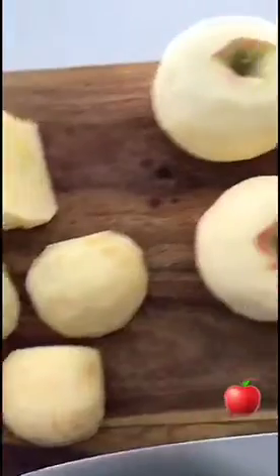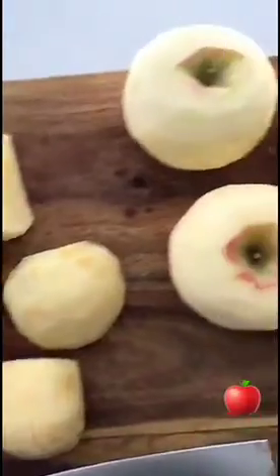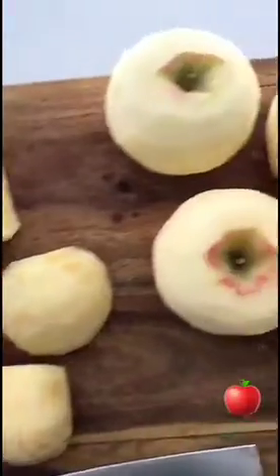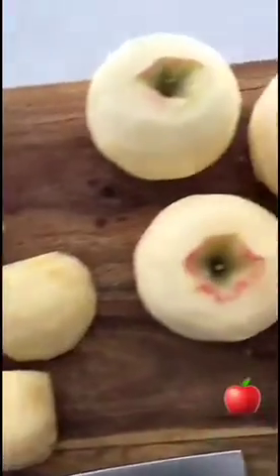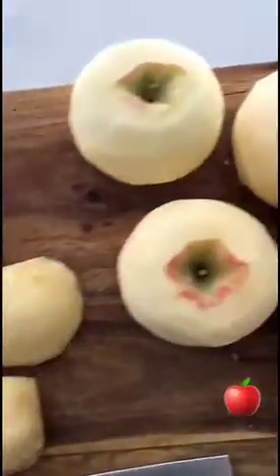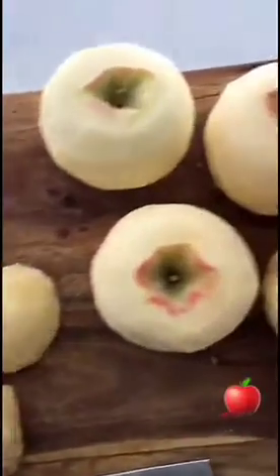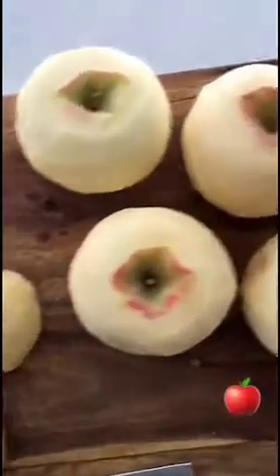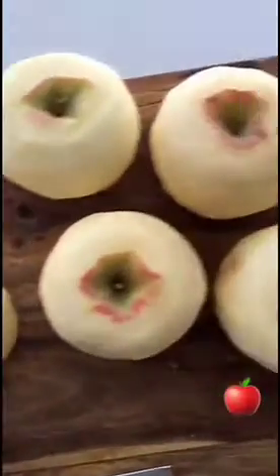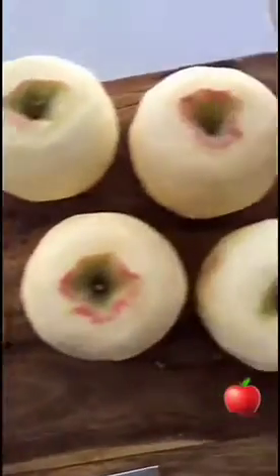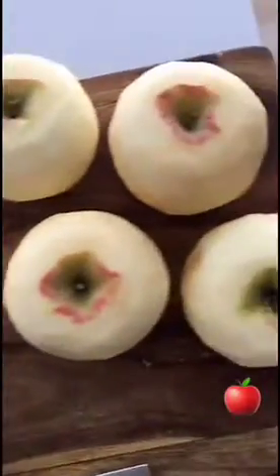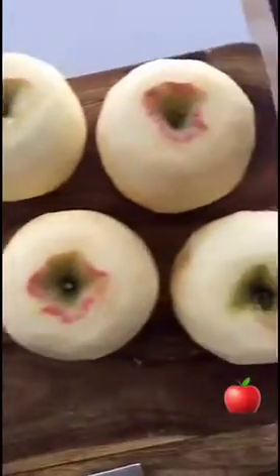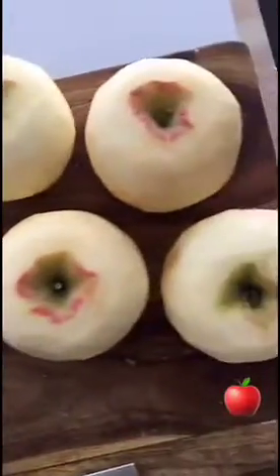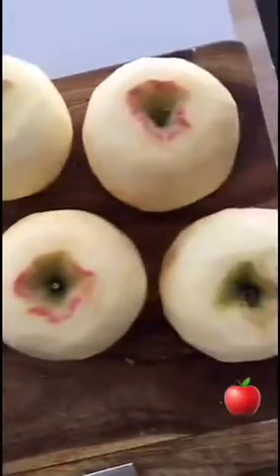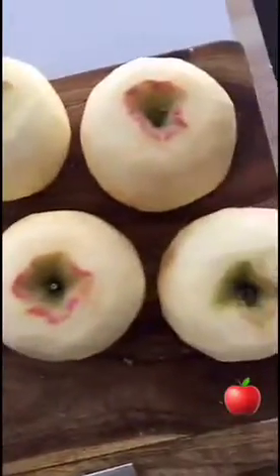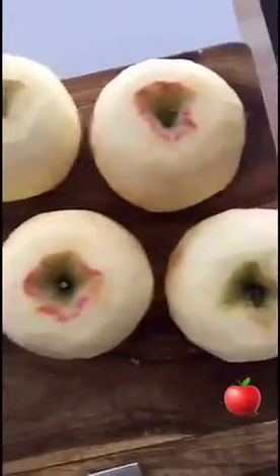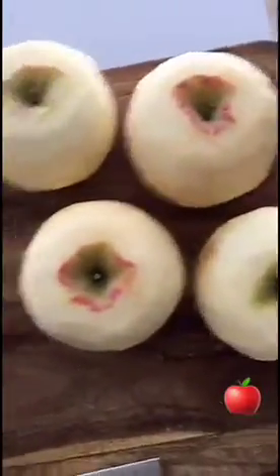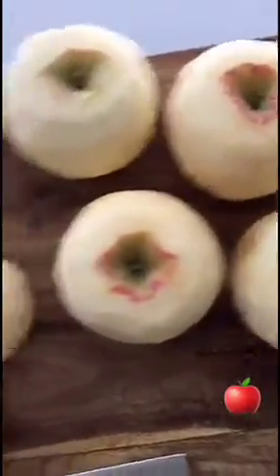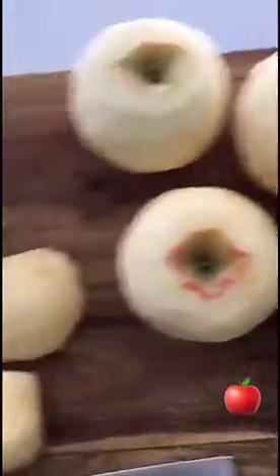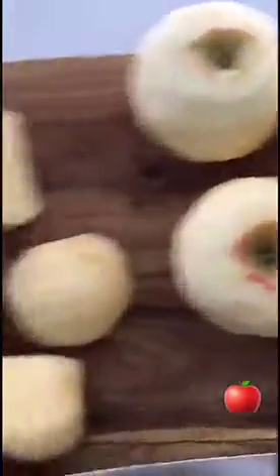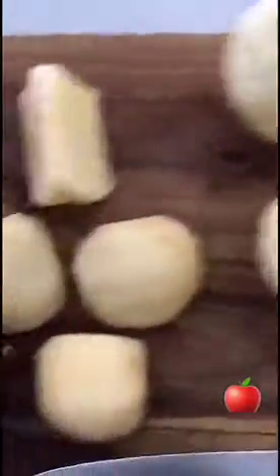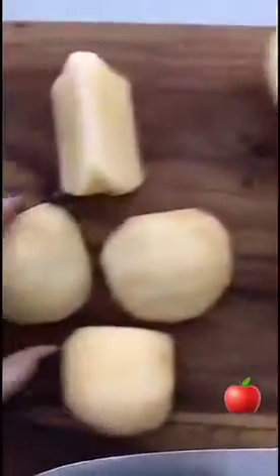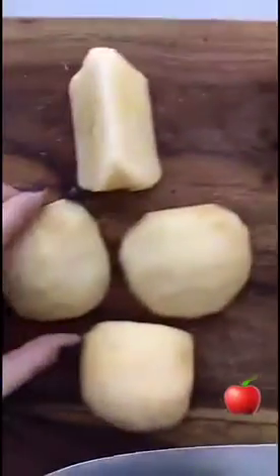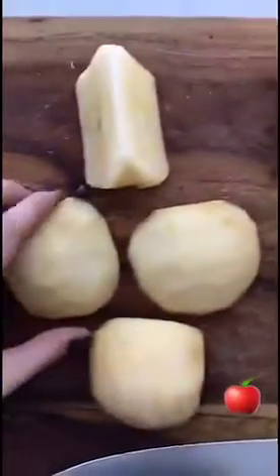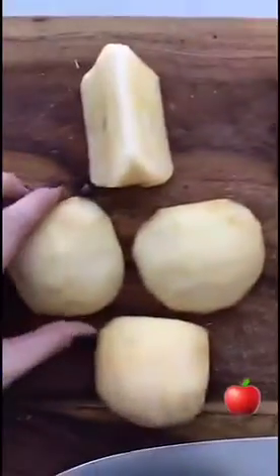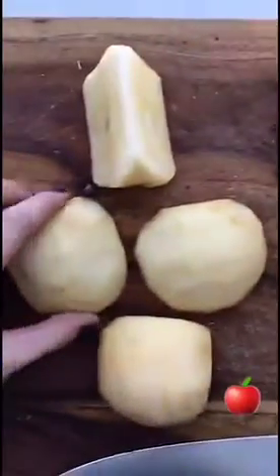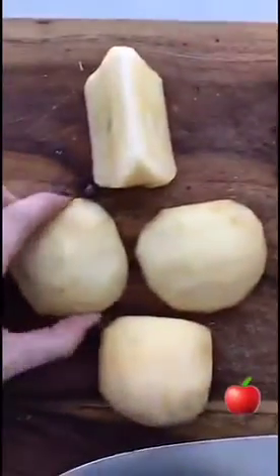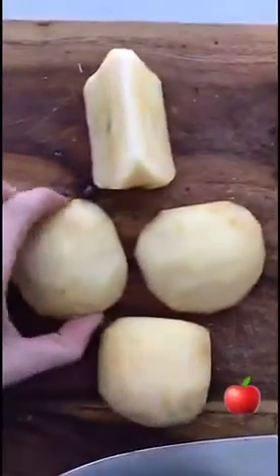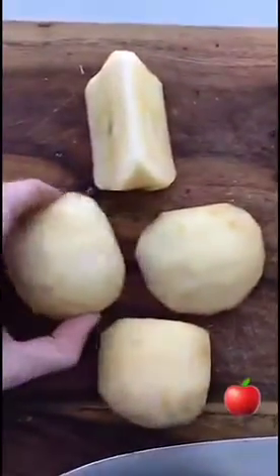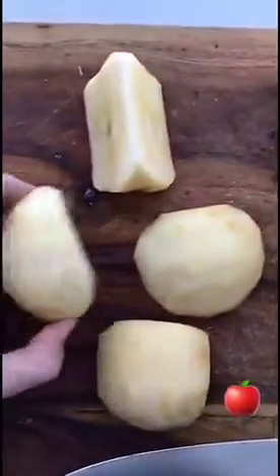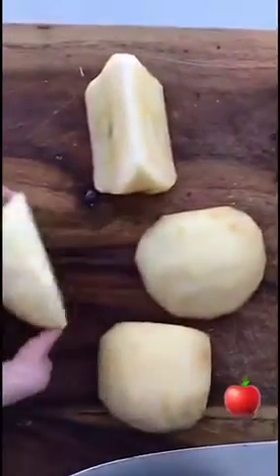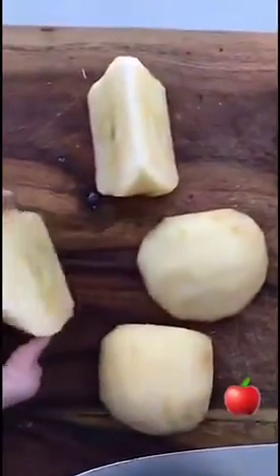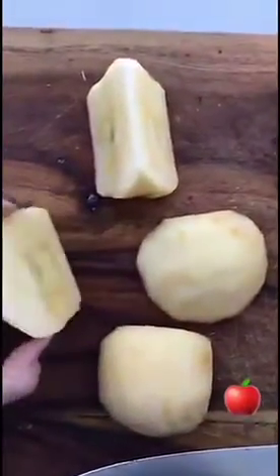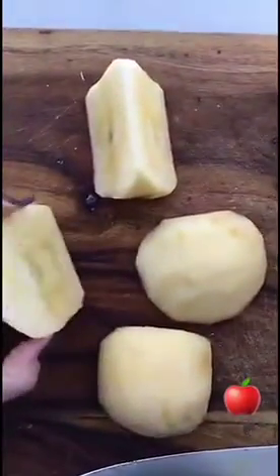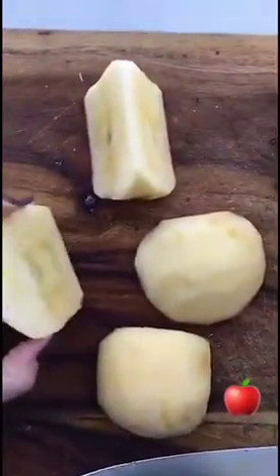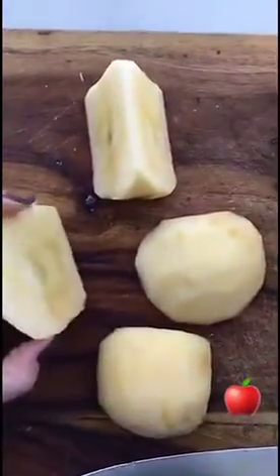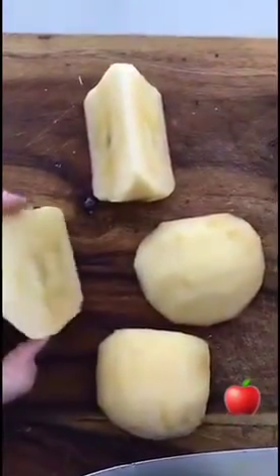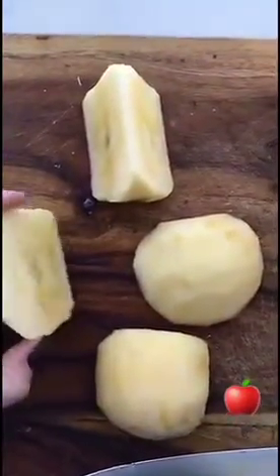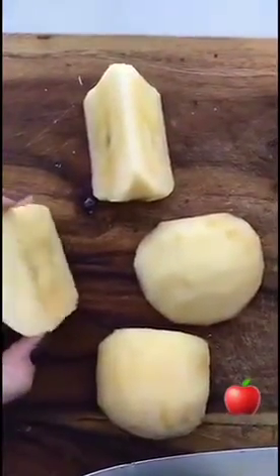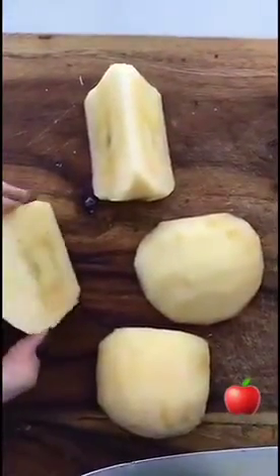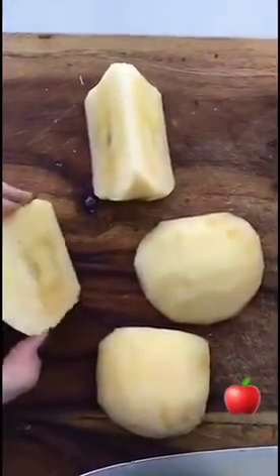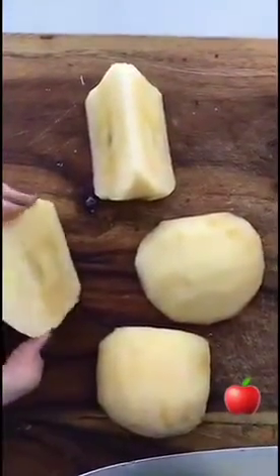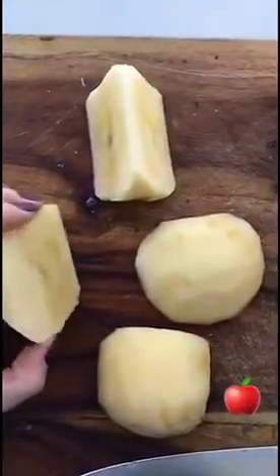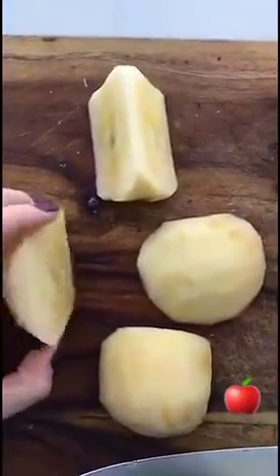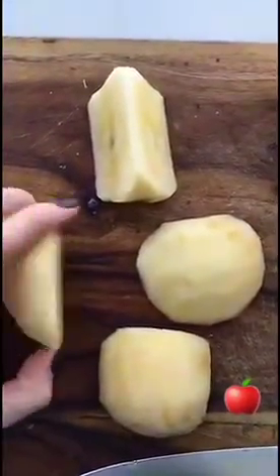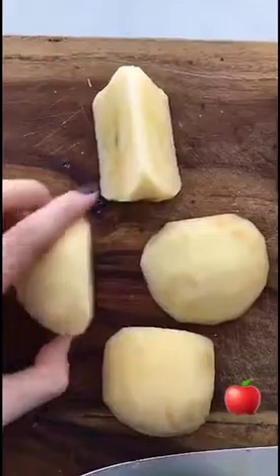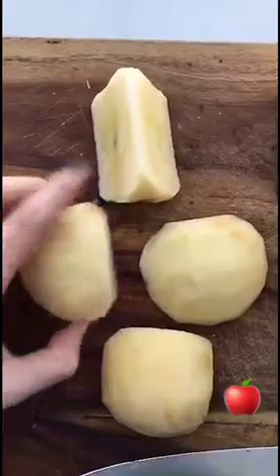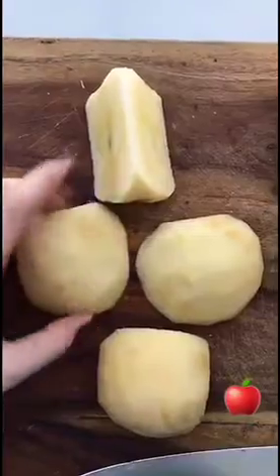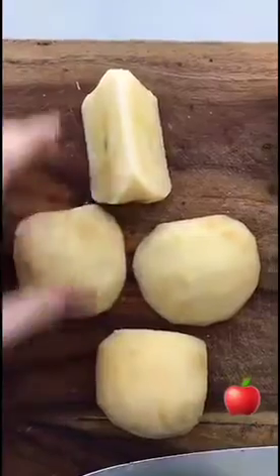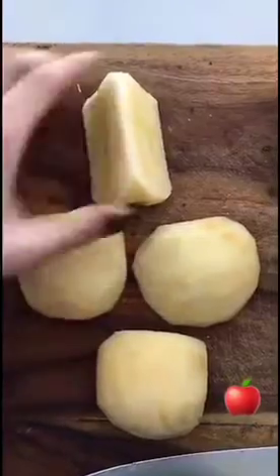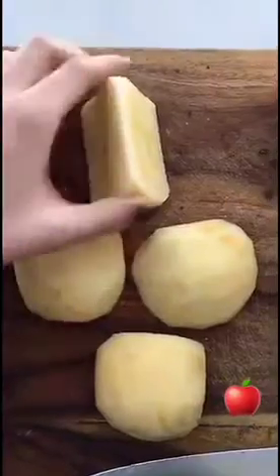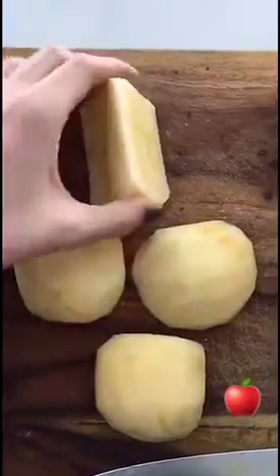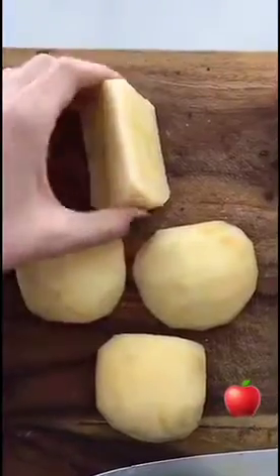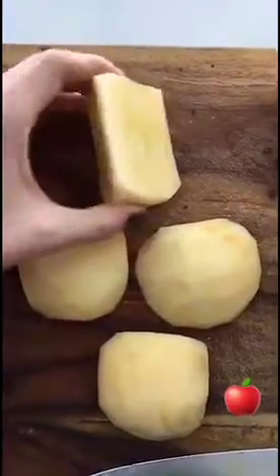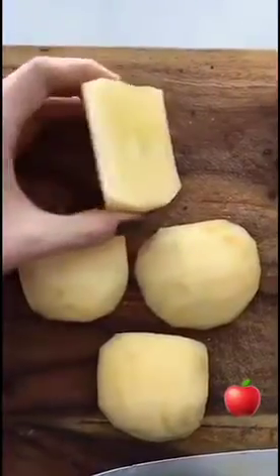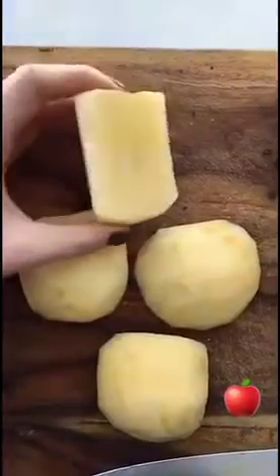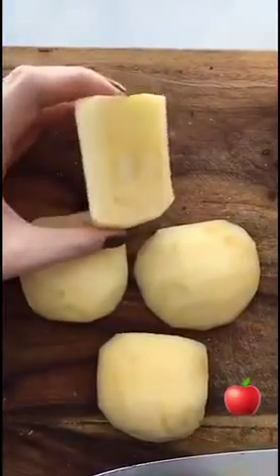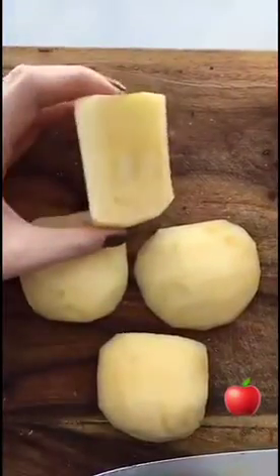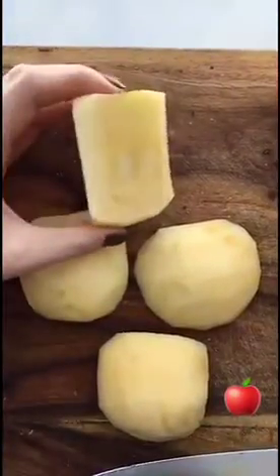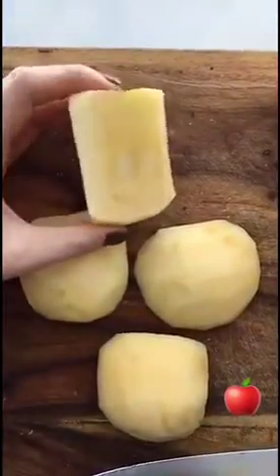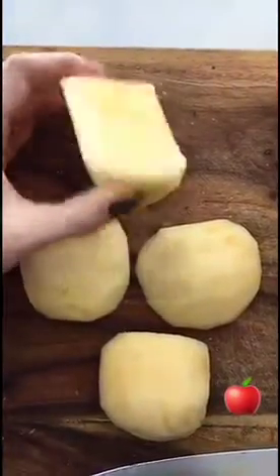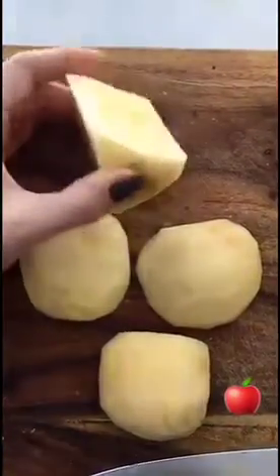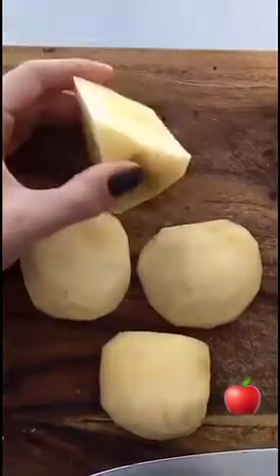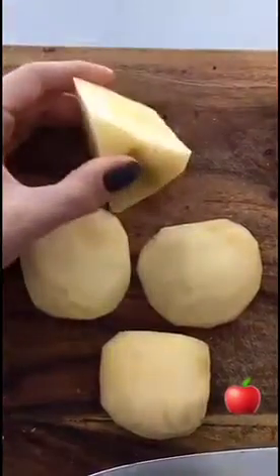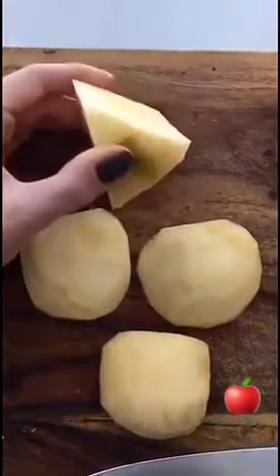Here are our apples, peeled. You're going to cut each one into three lobes and you want to cut as close to the core as you can.